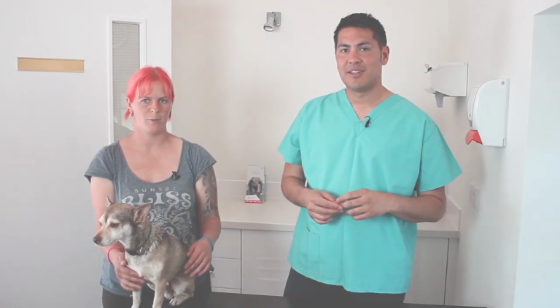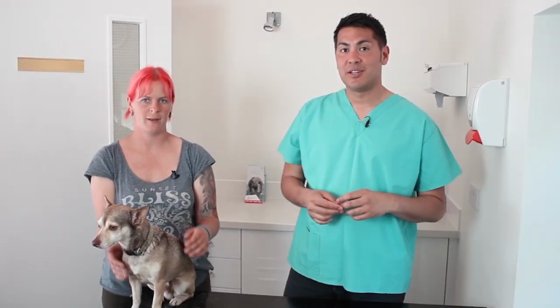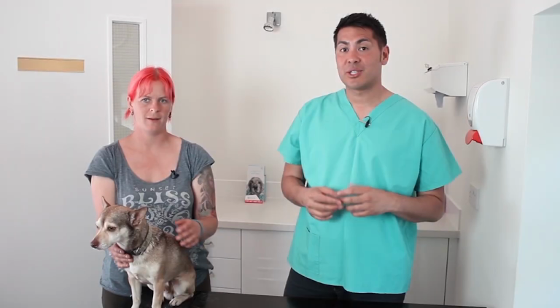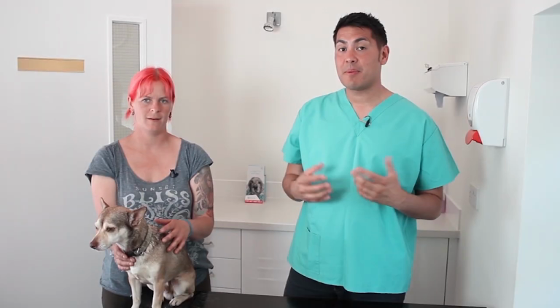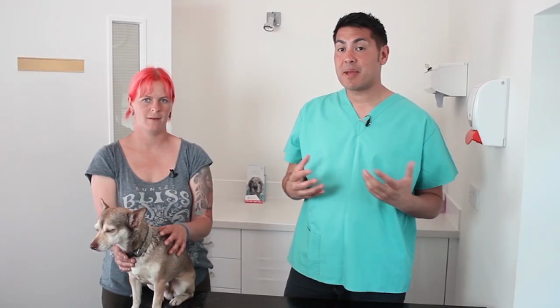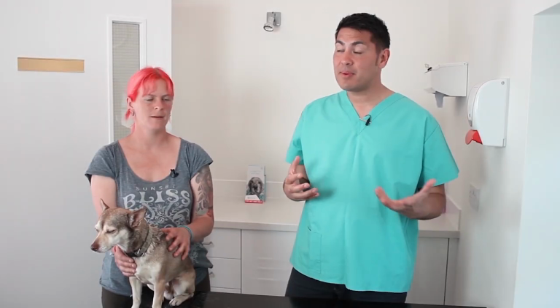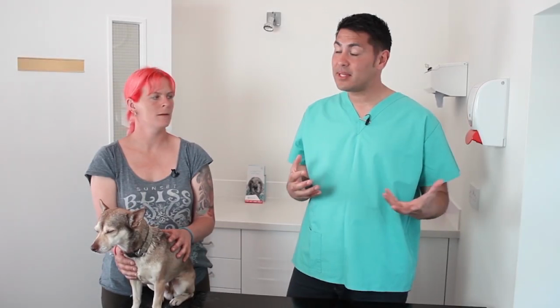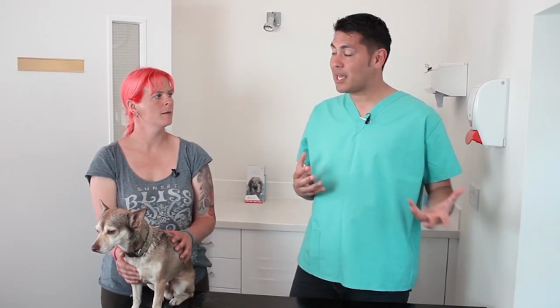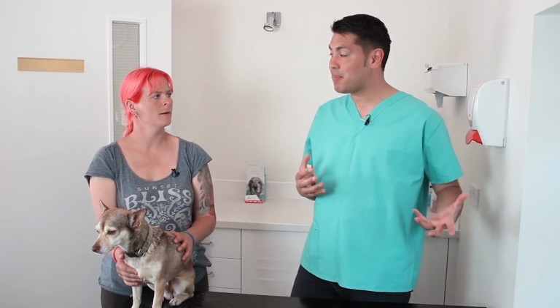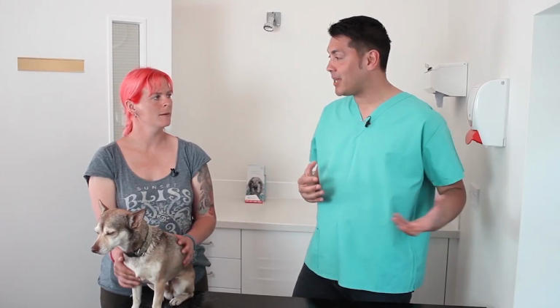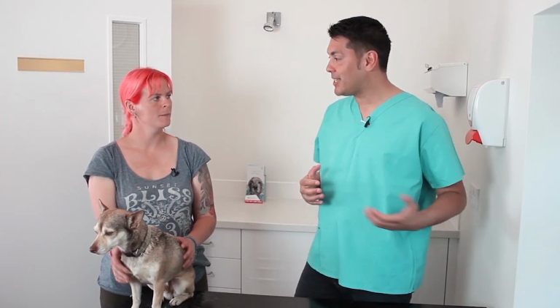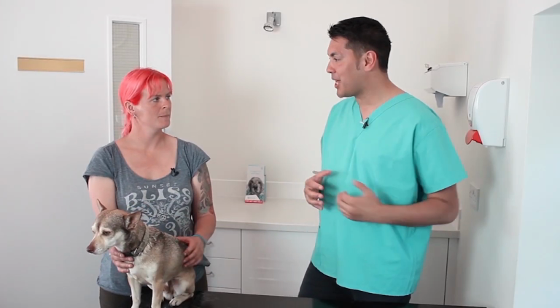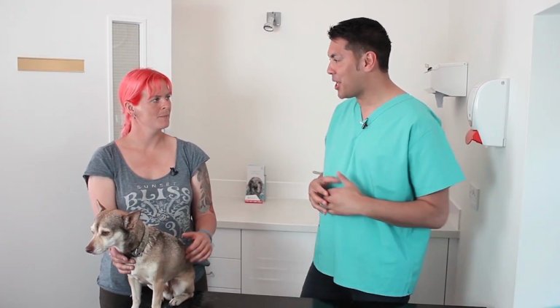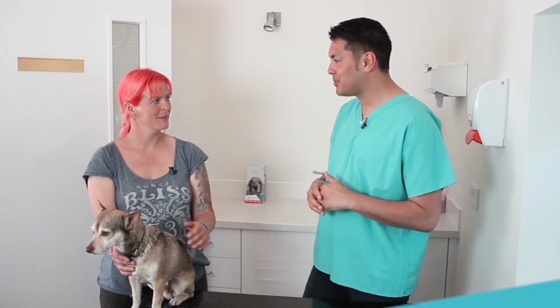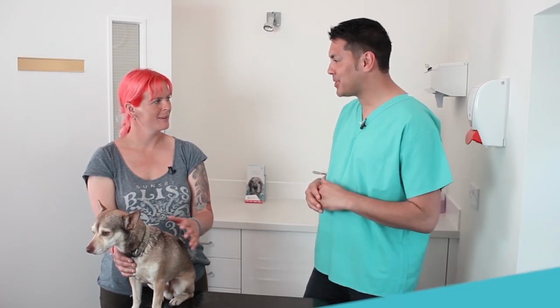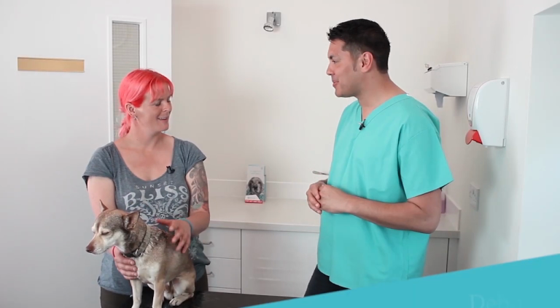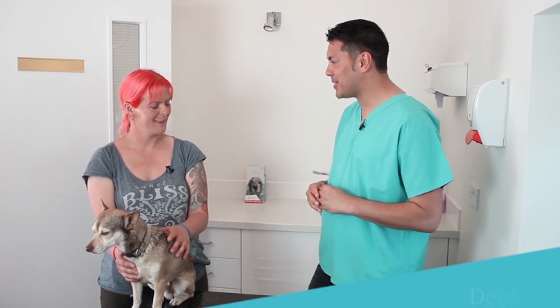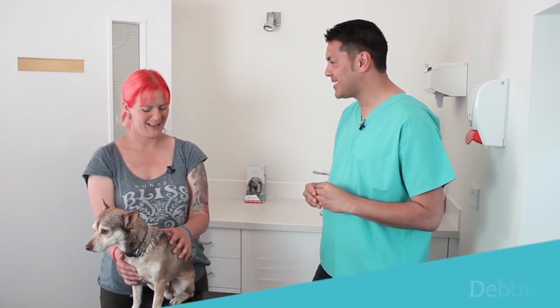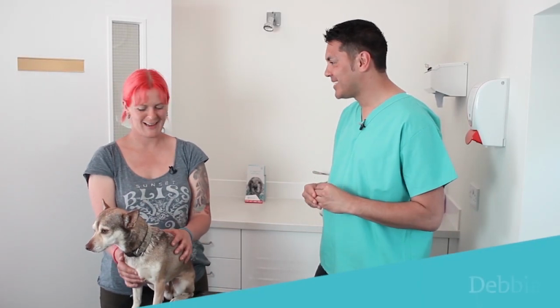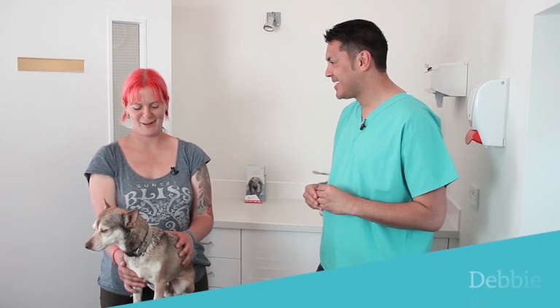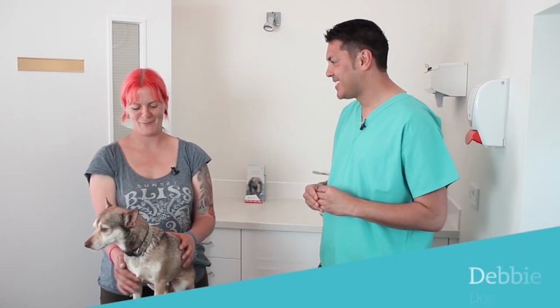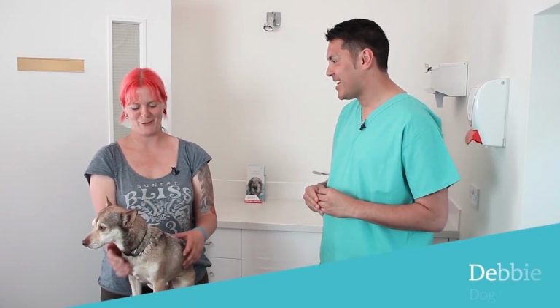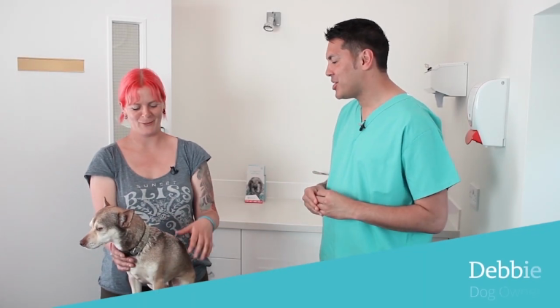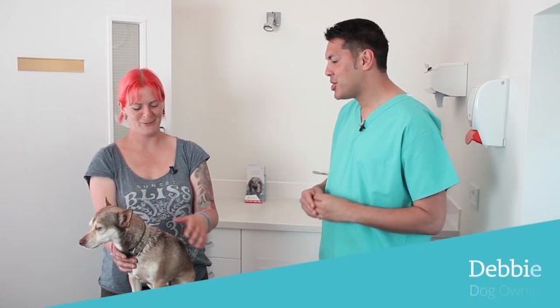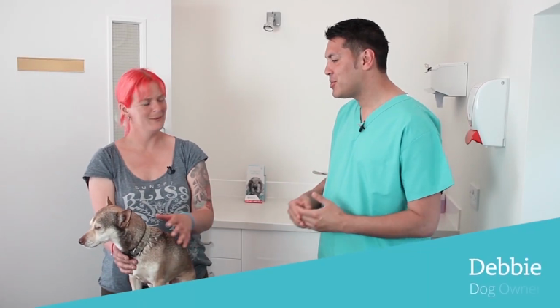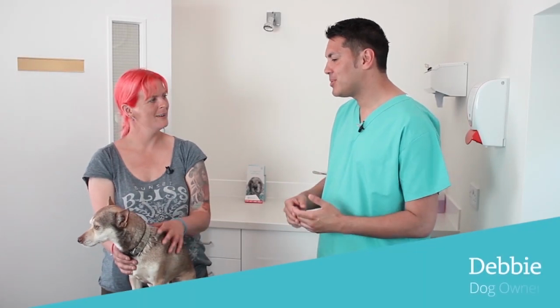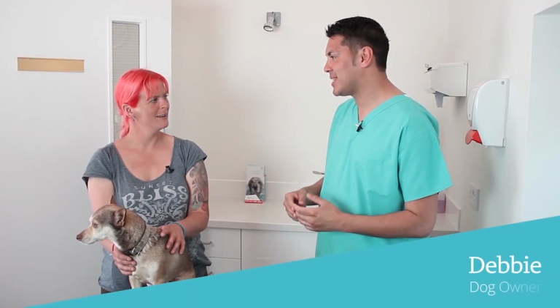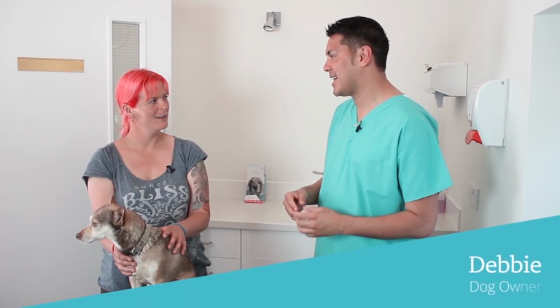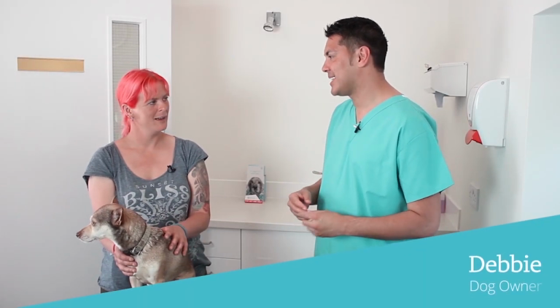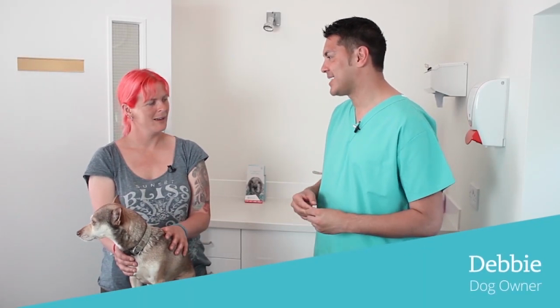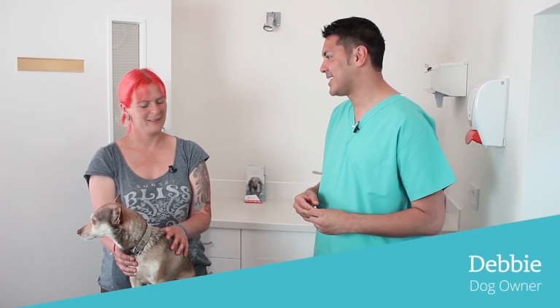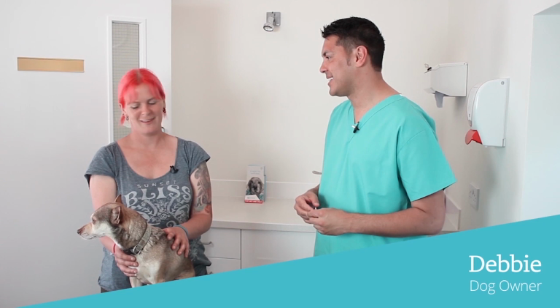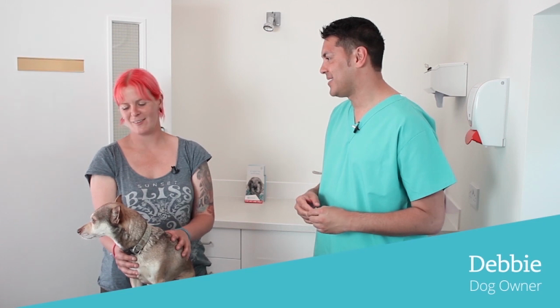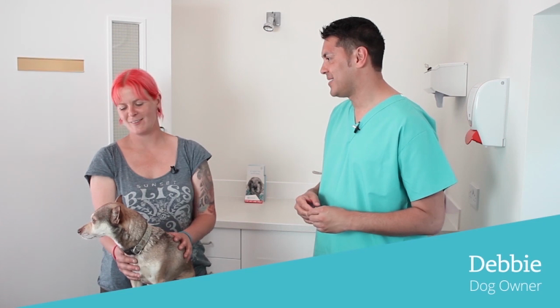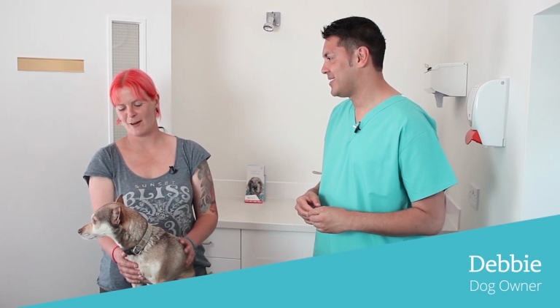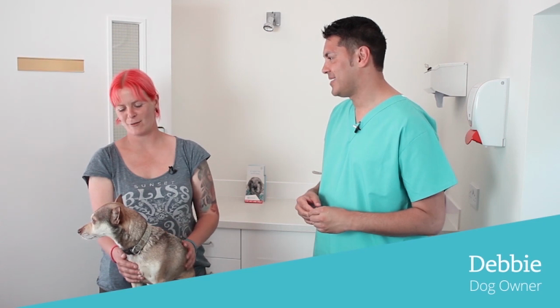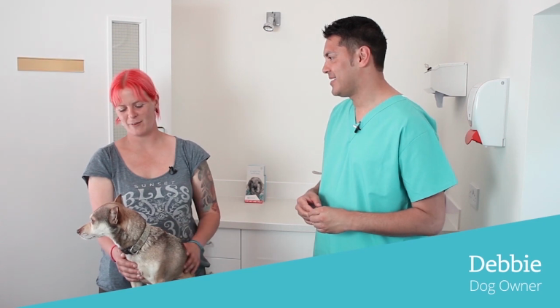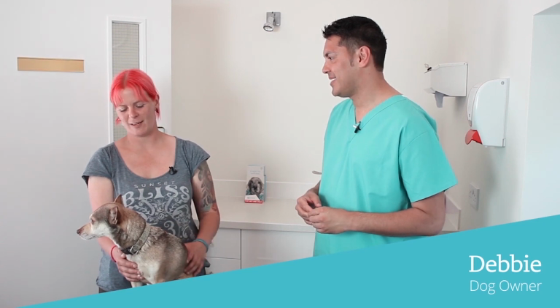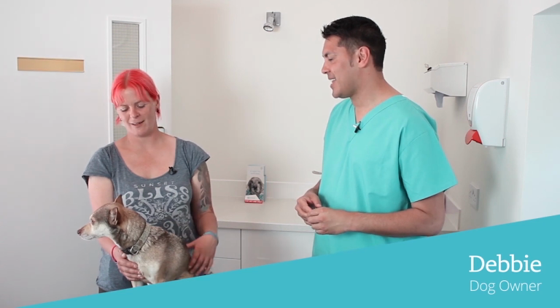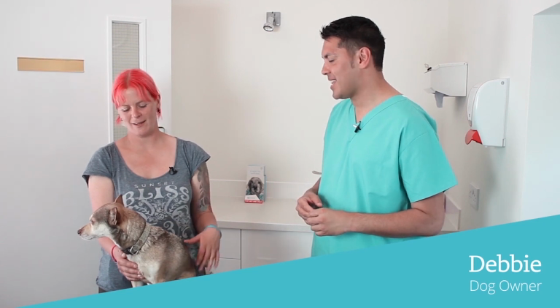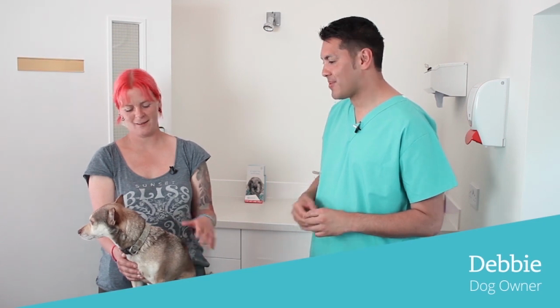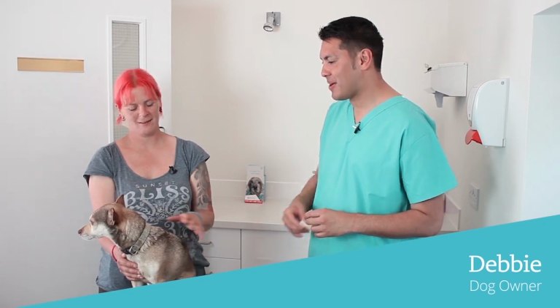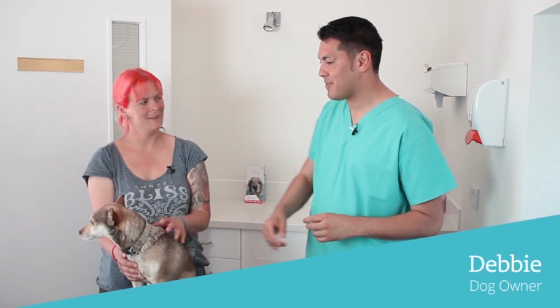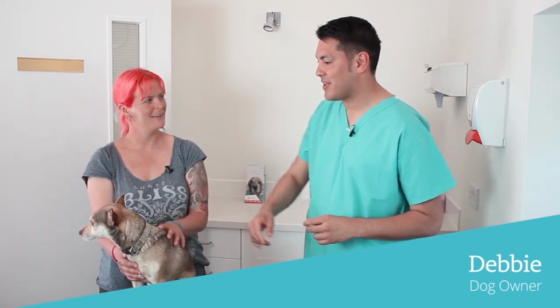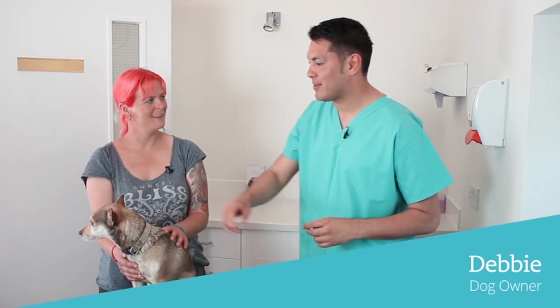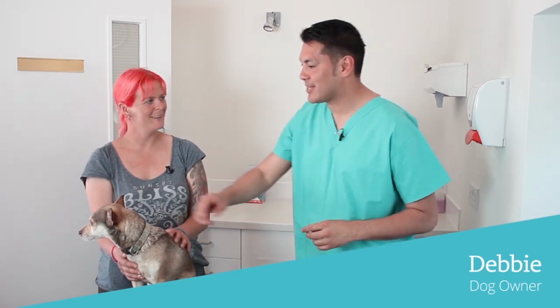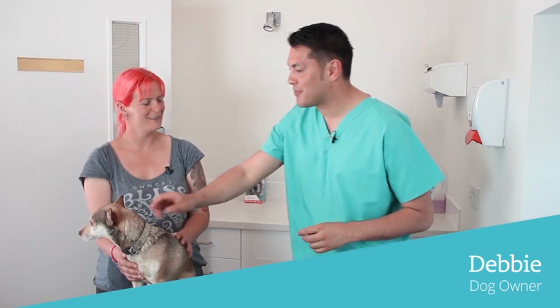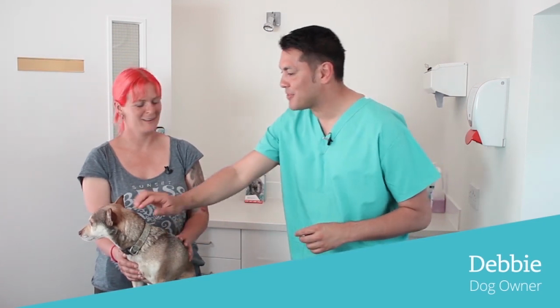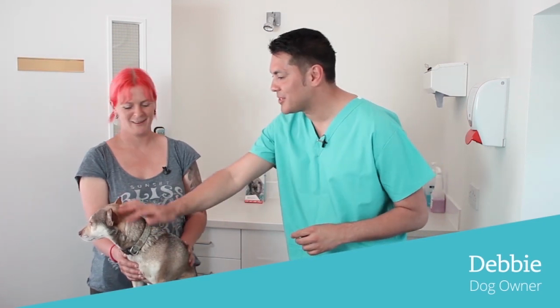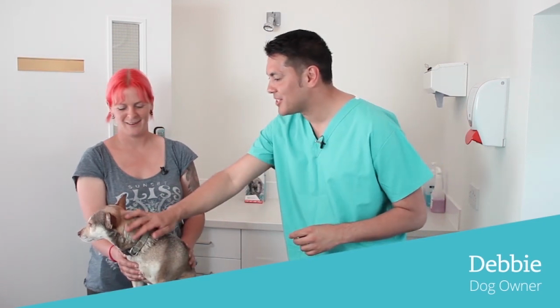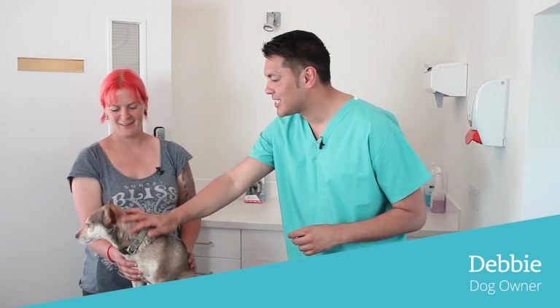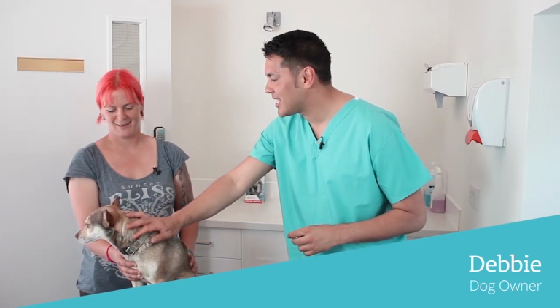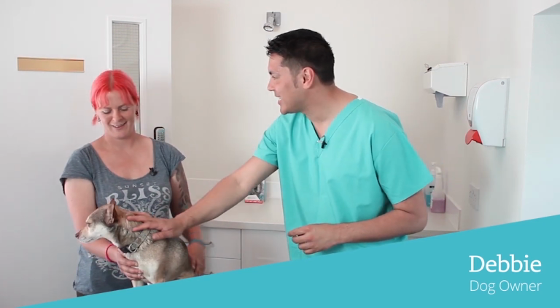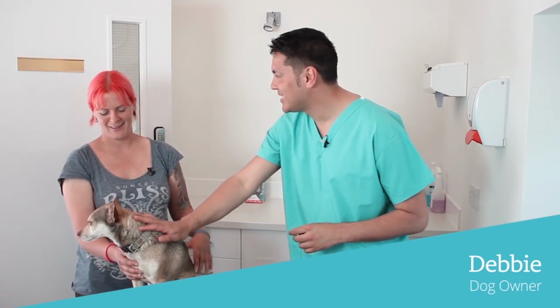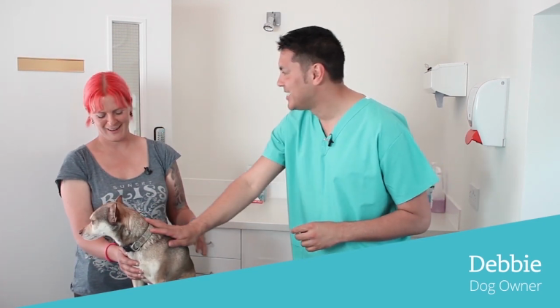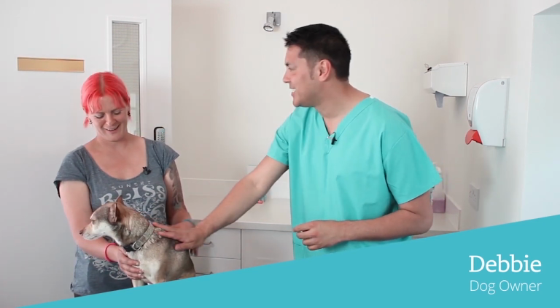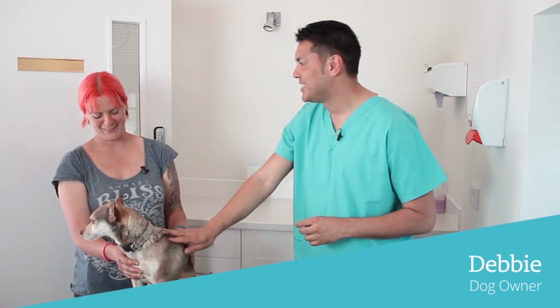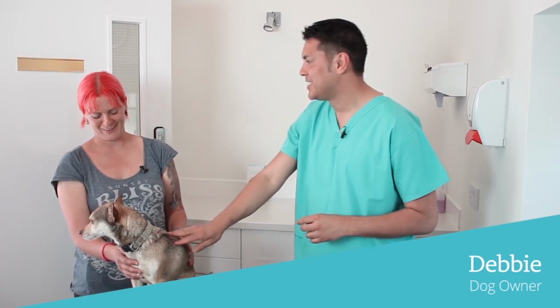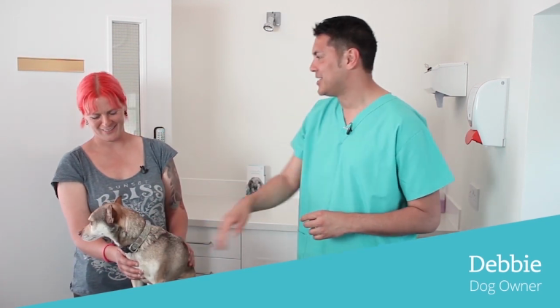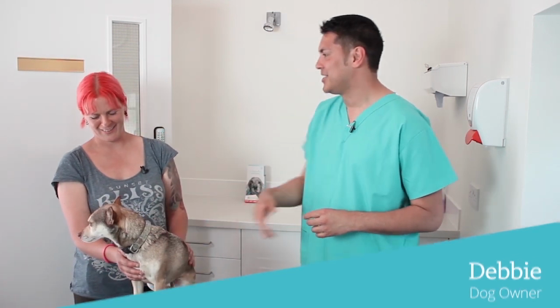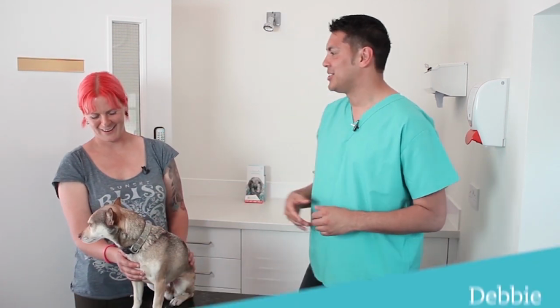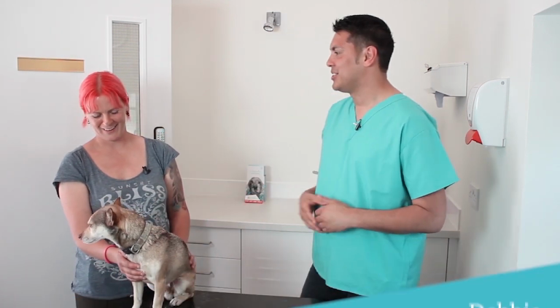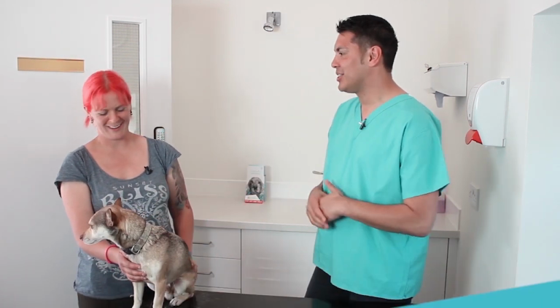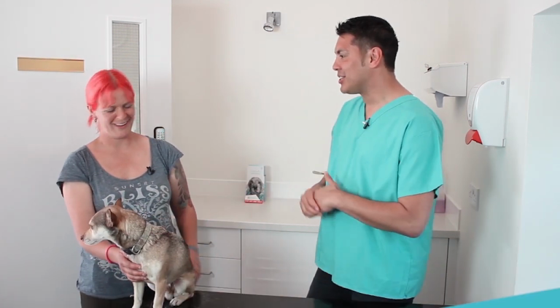So I'm here with Debbie. Hello Debbie. Hello Paul. And who's this? This is Alfie. Hello Alfie, how's Alfie doing today? He's good thank you.